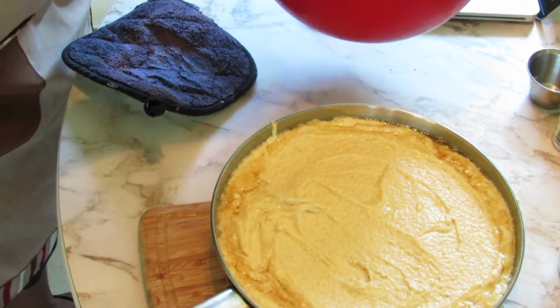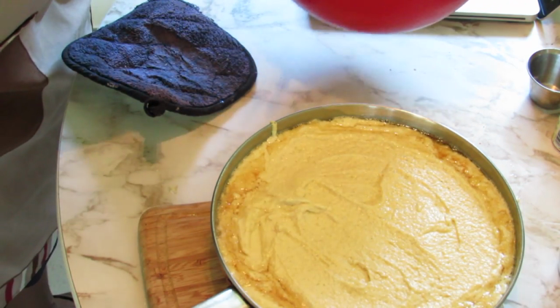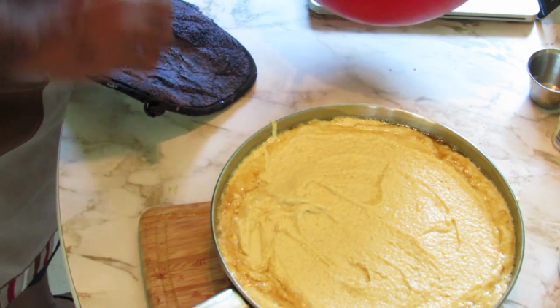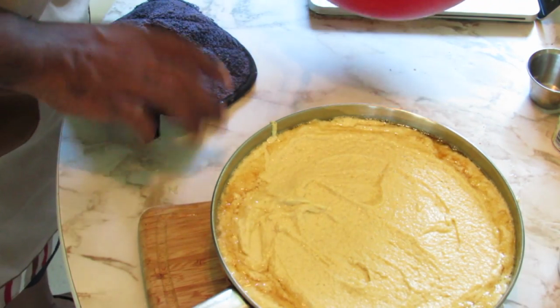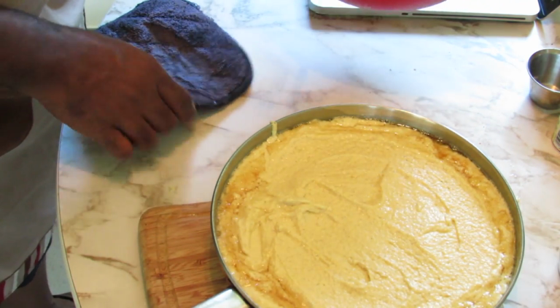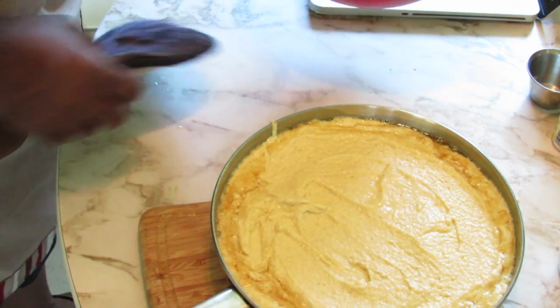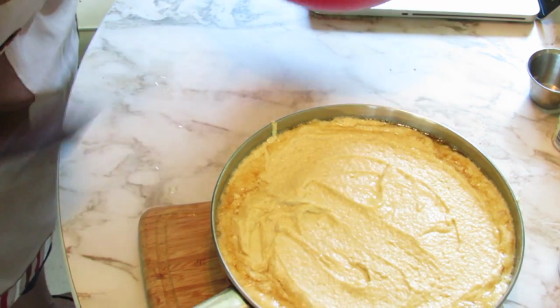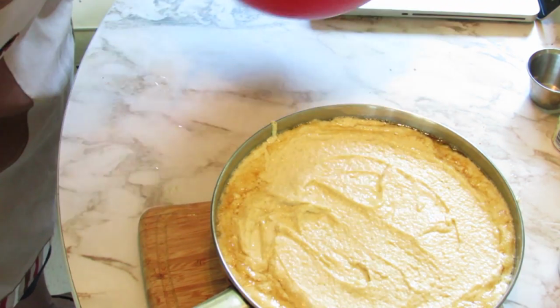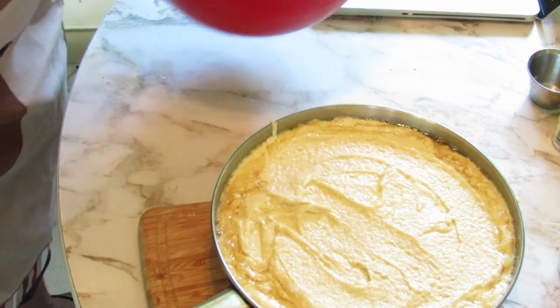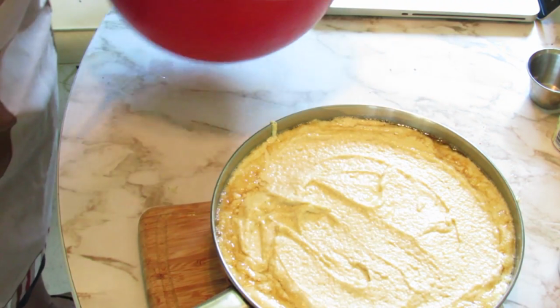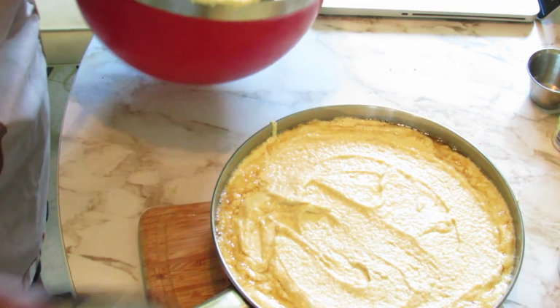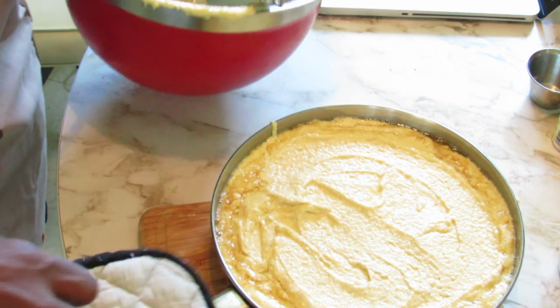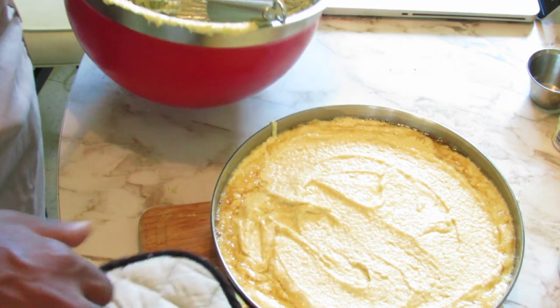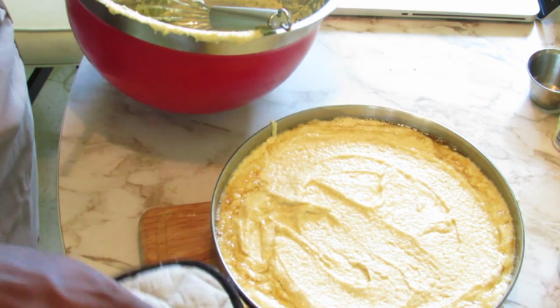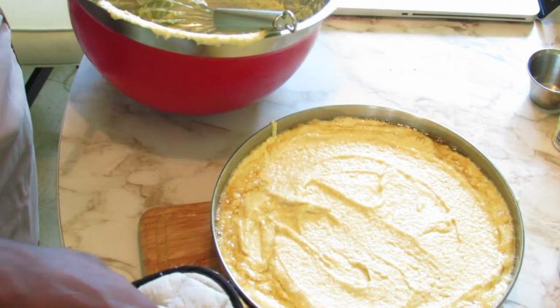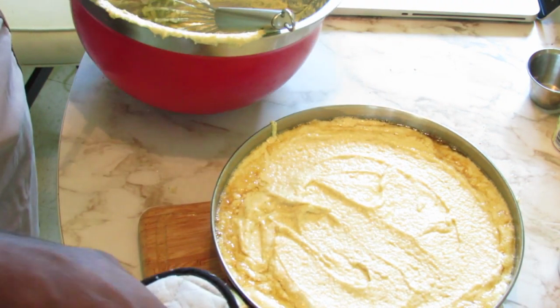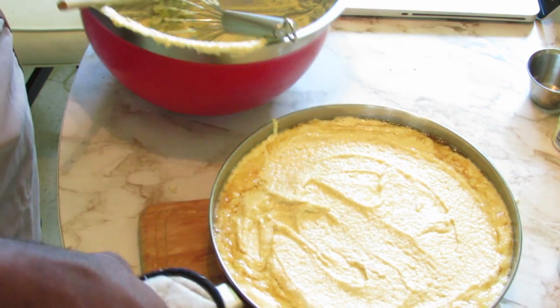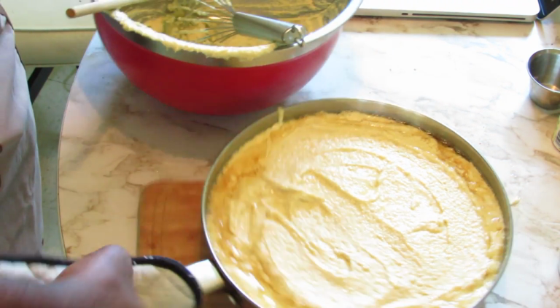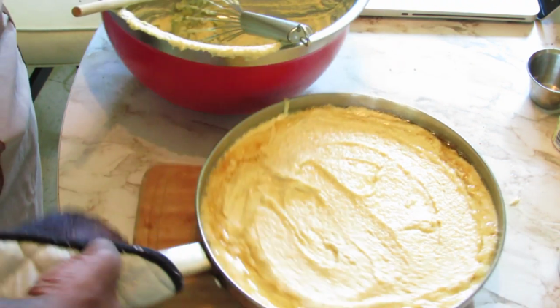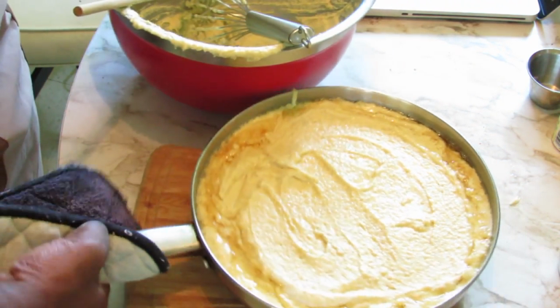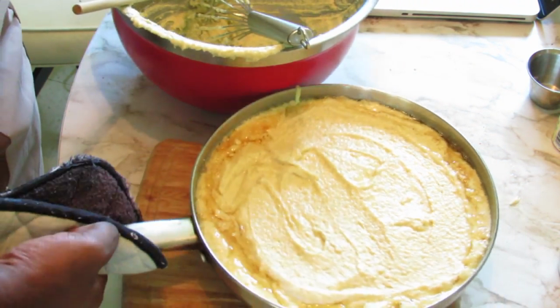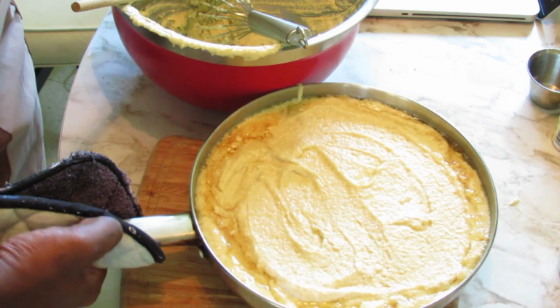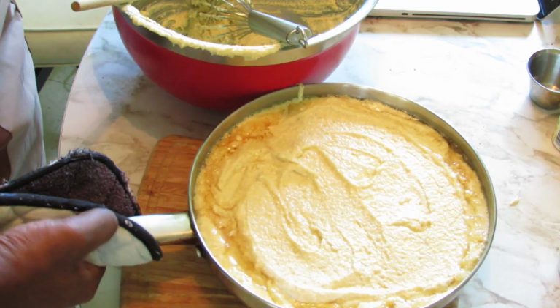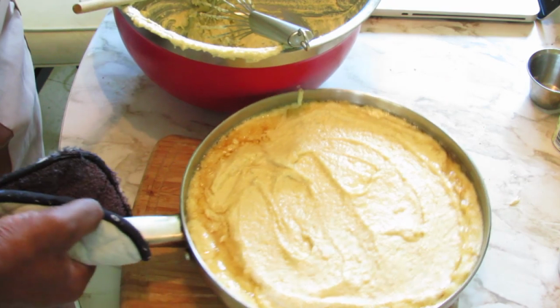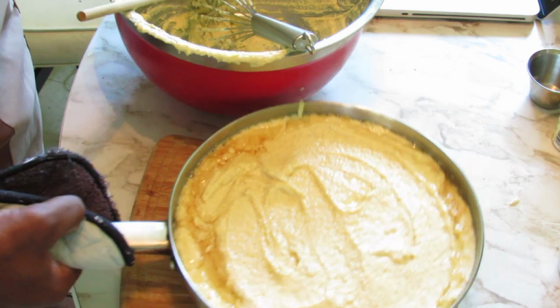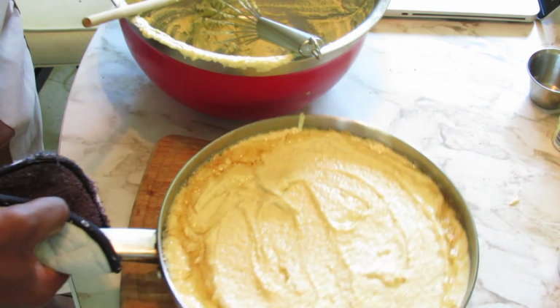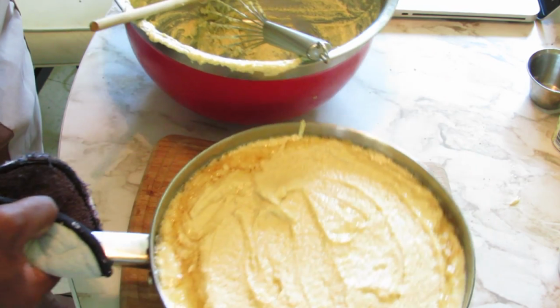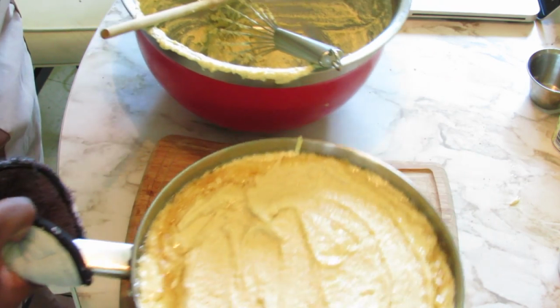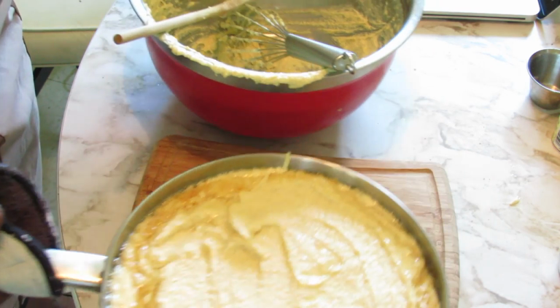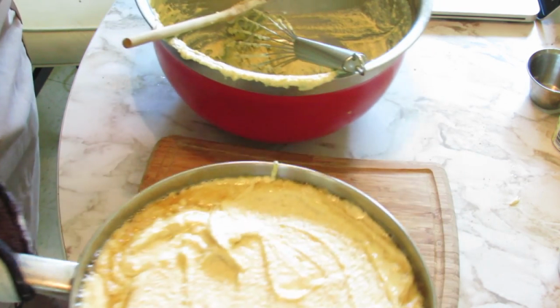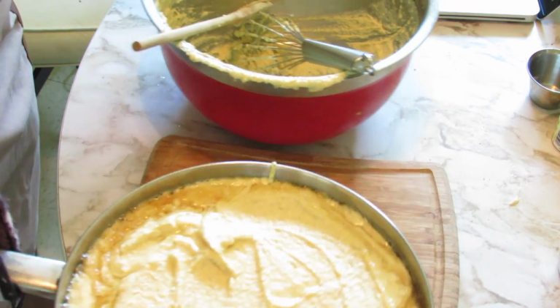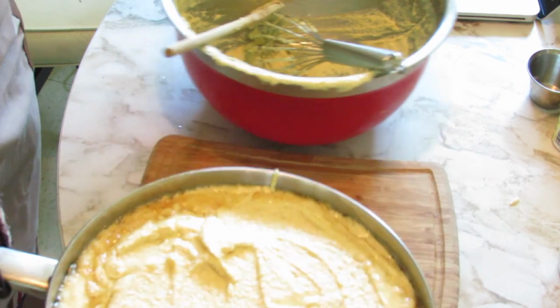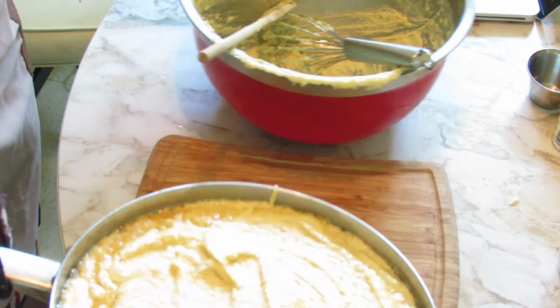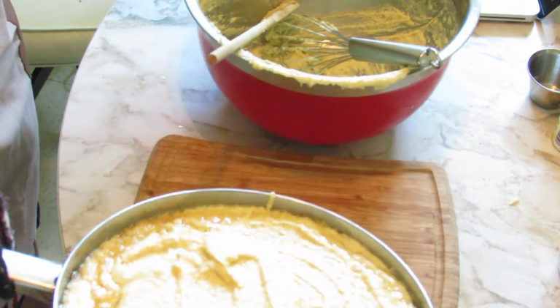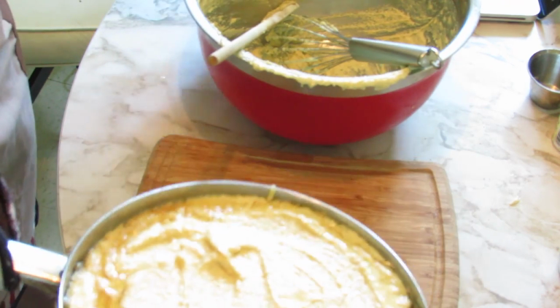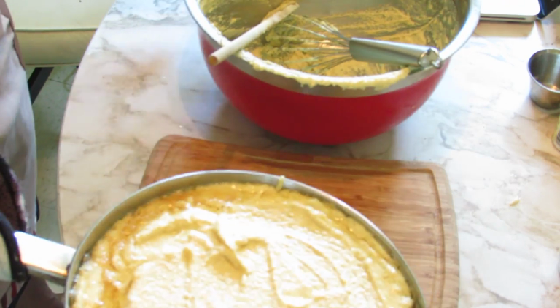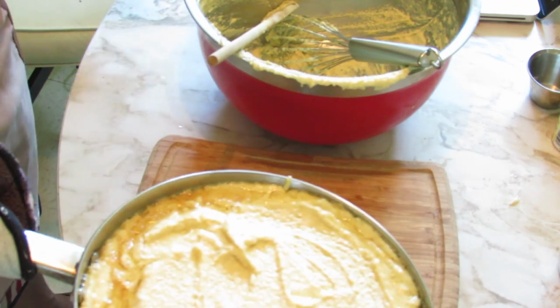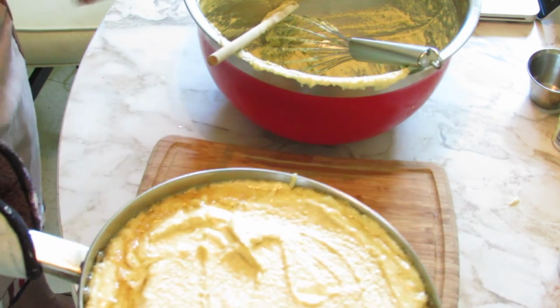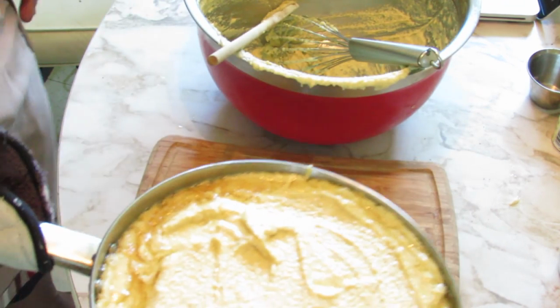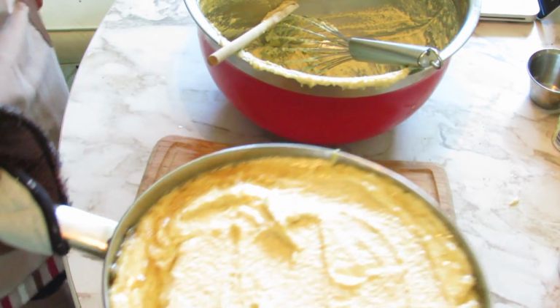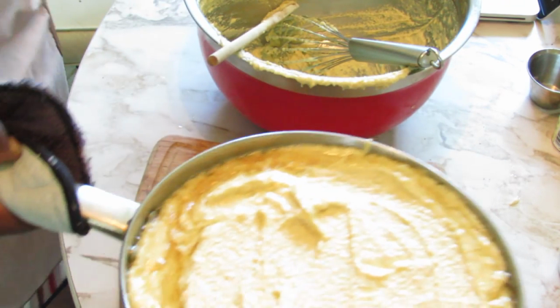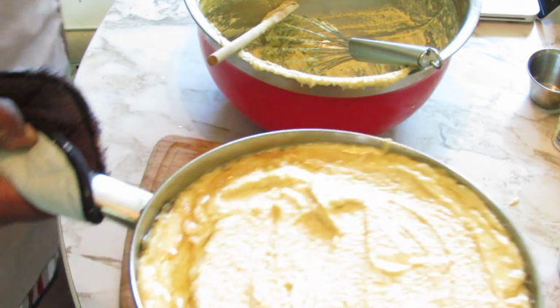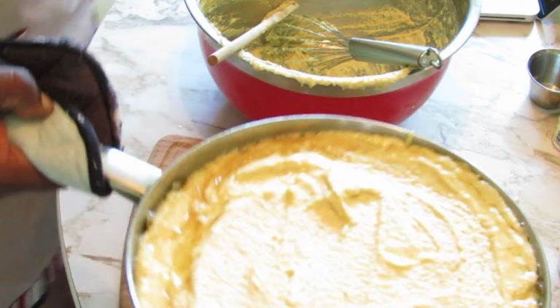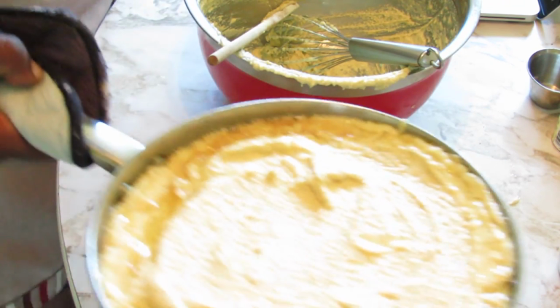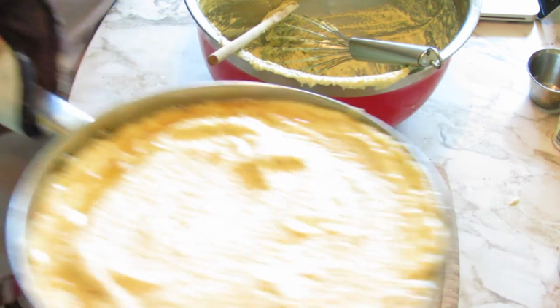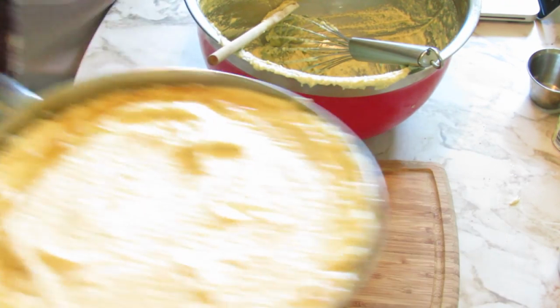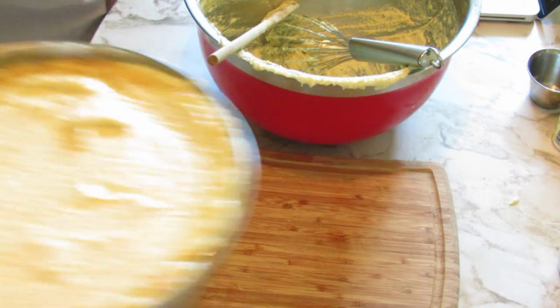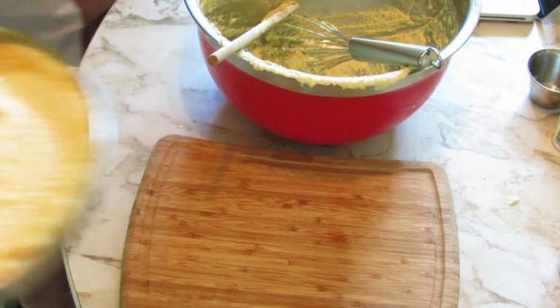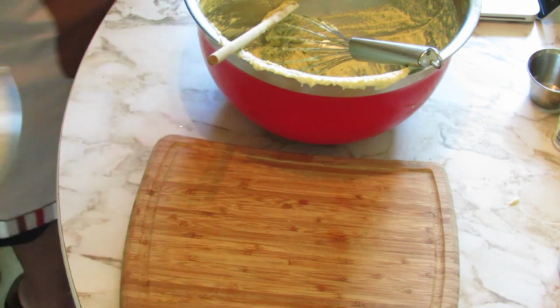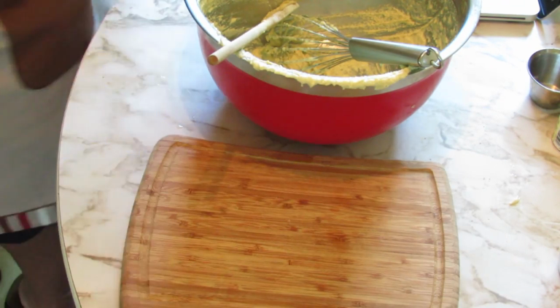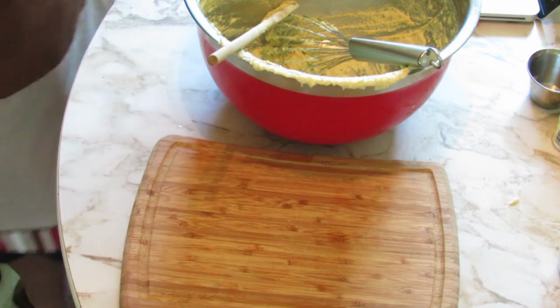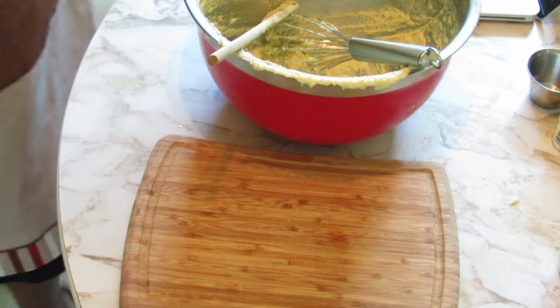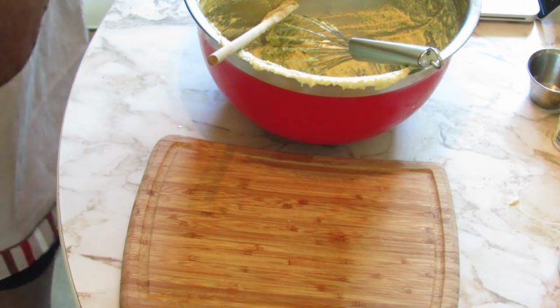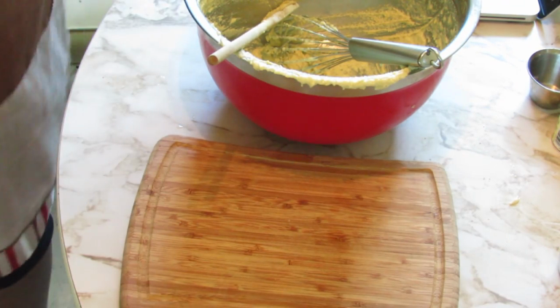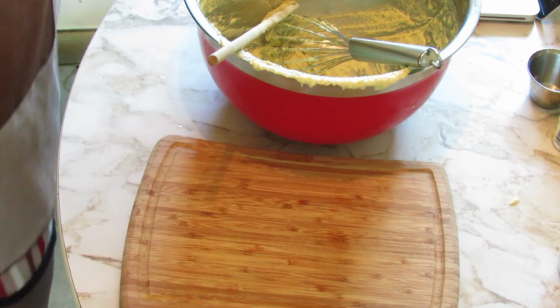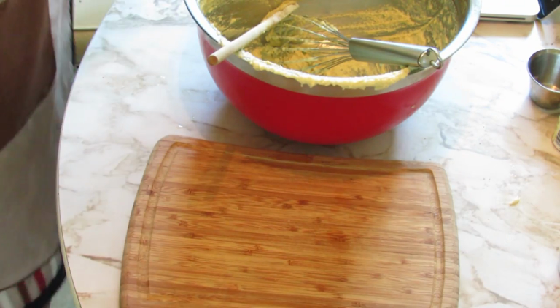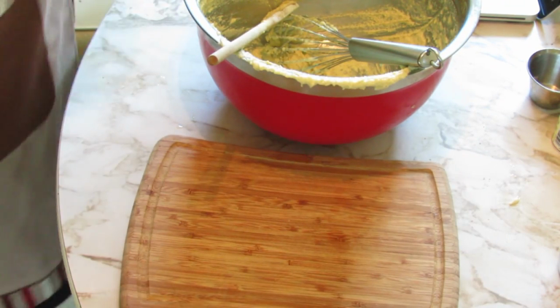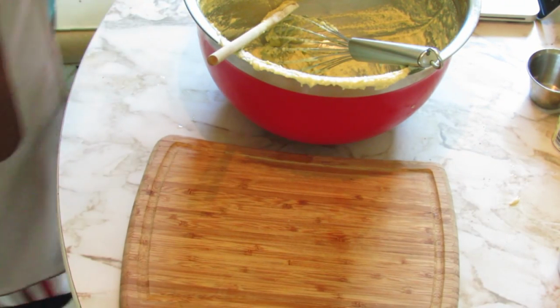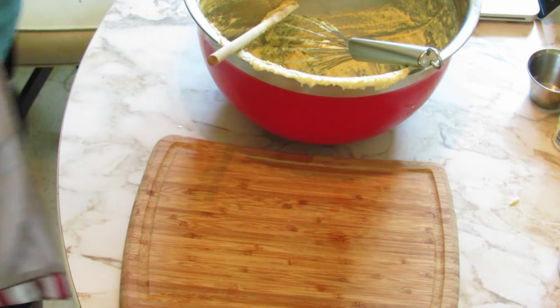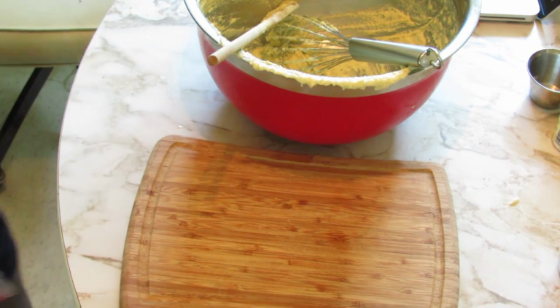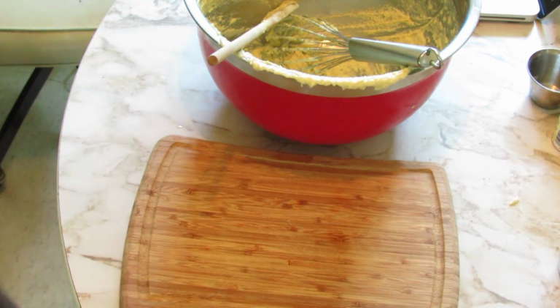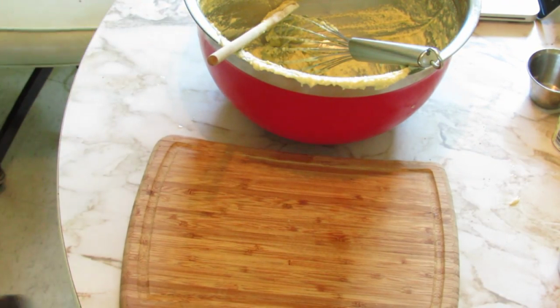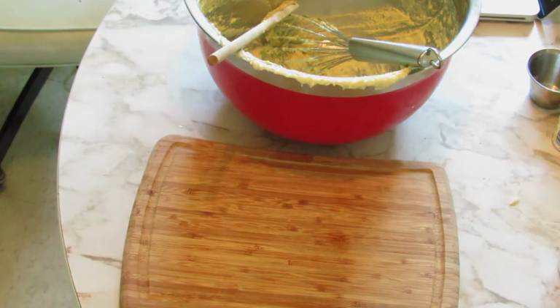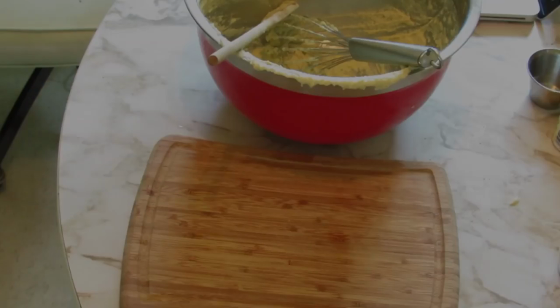This is going to go in the oven for about 45 minutes, or until golden brown on top.